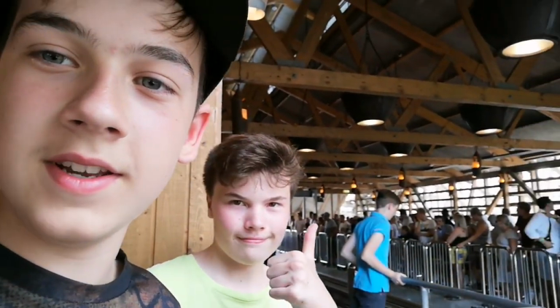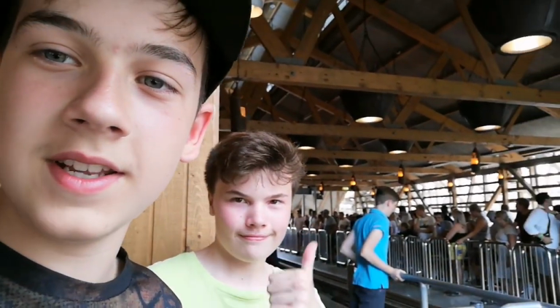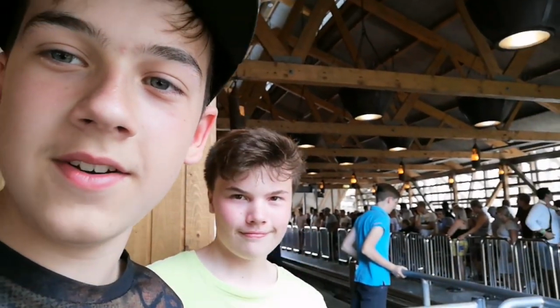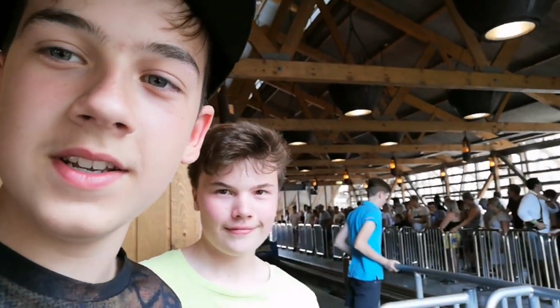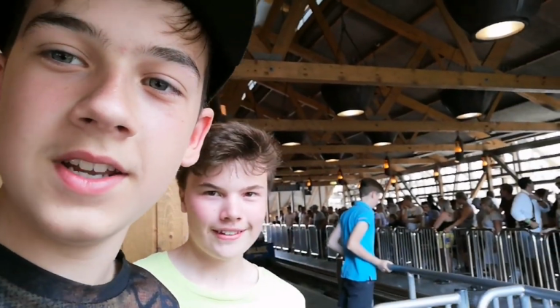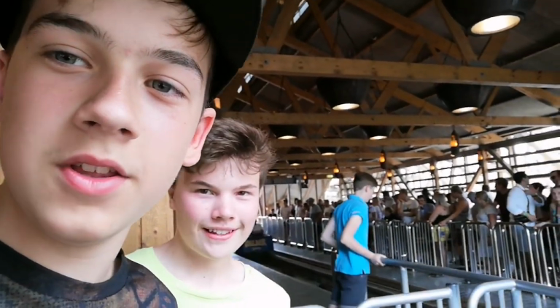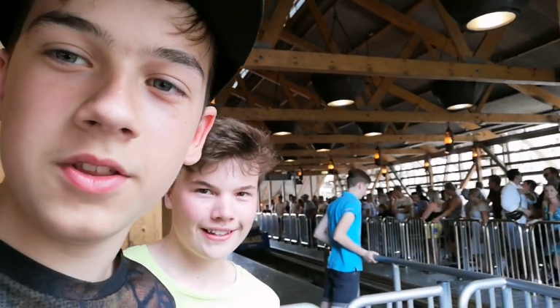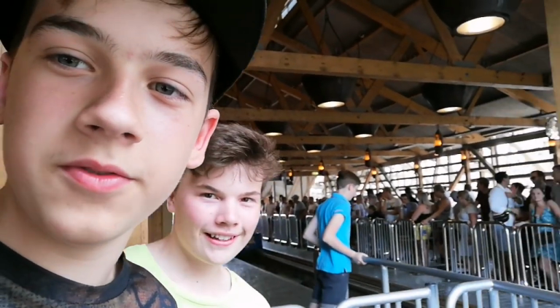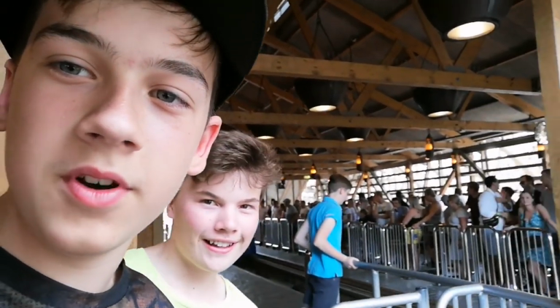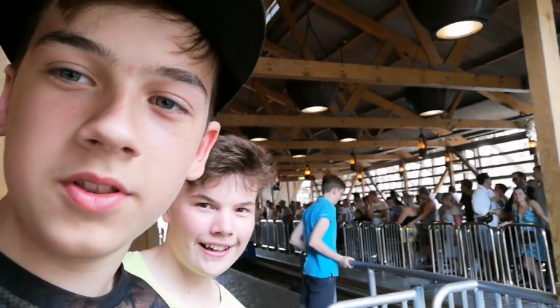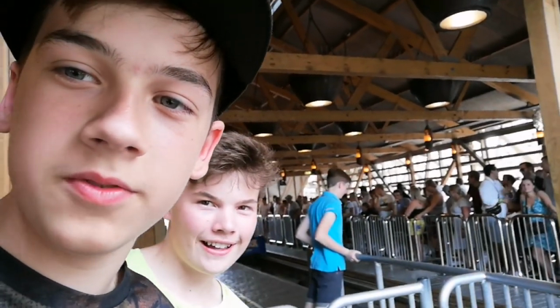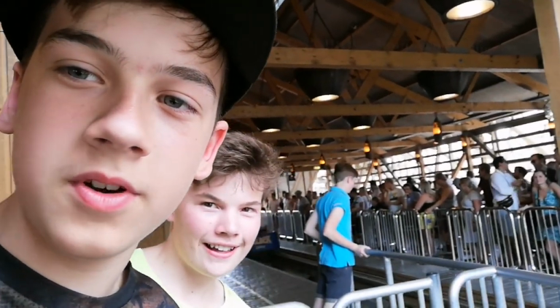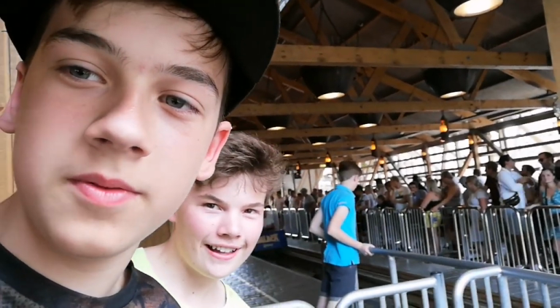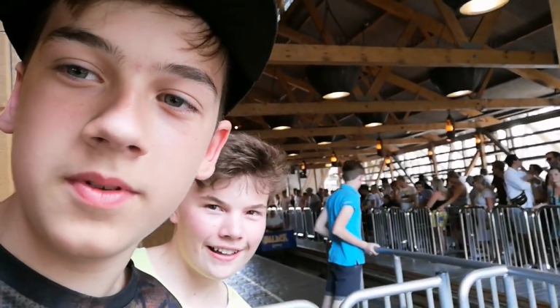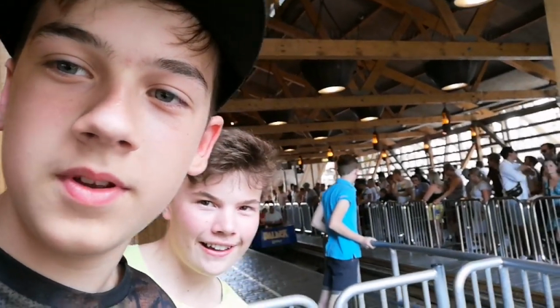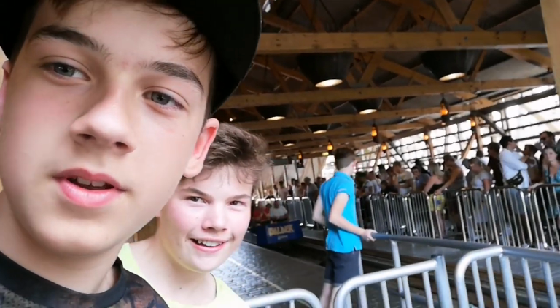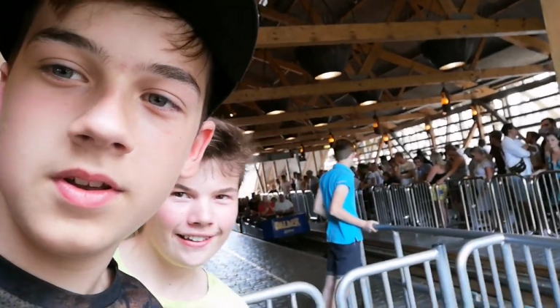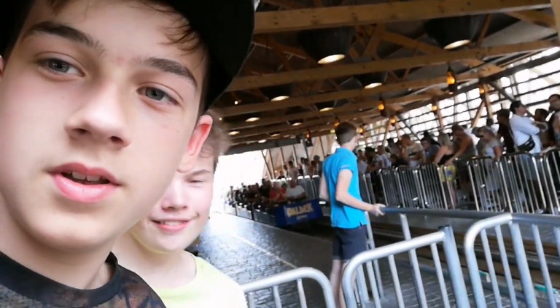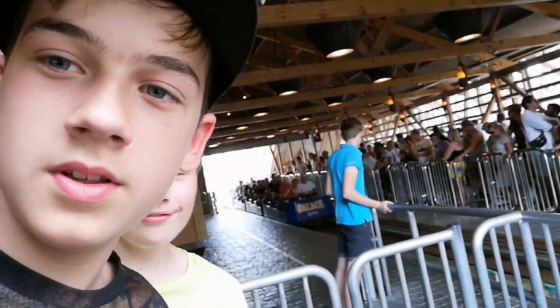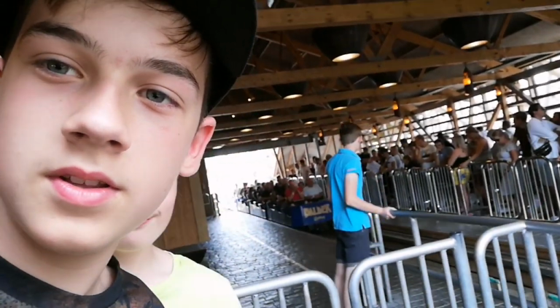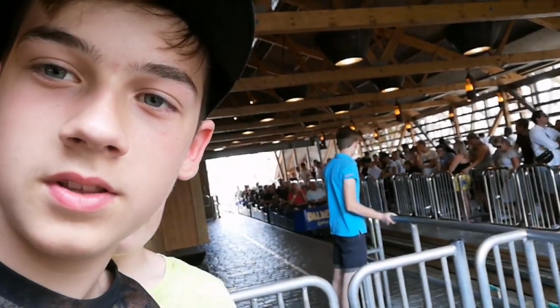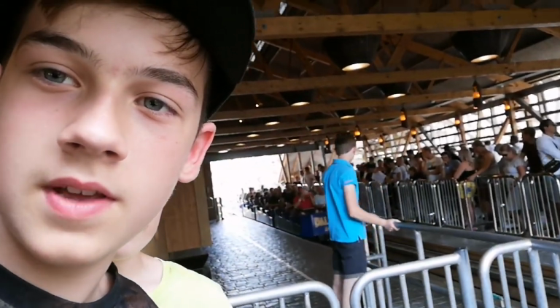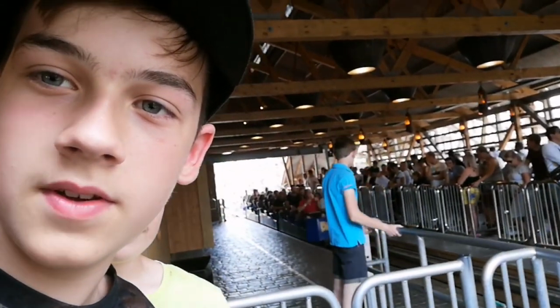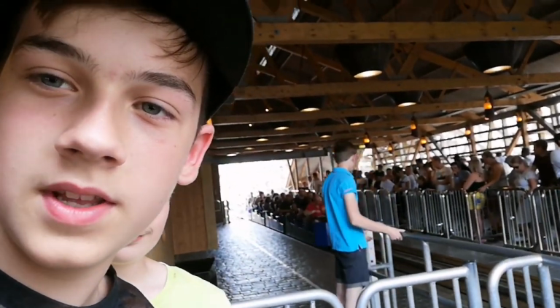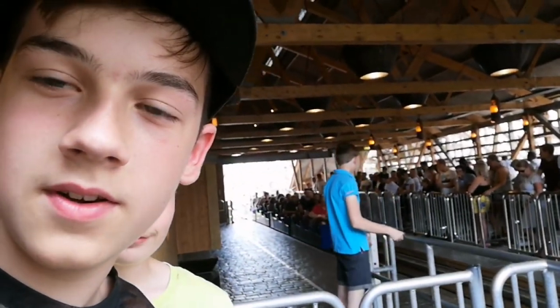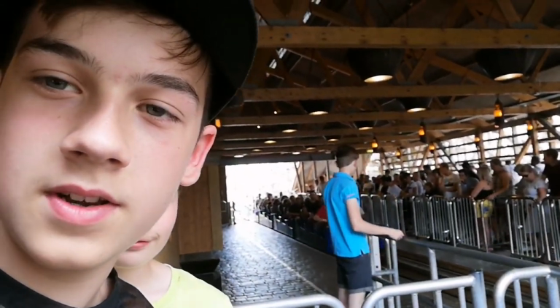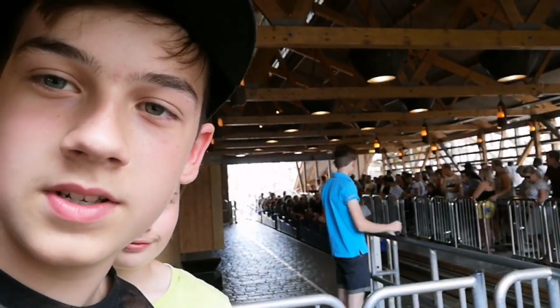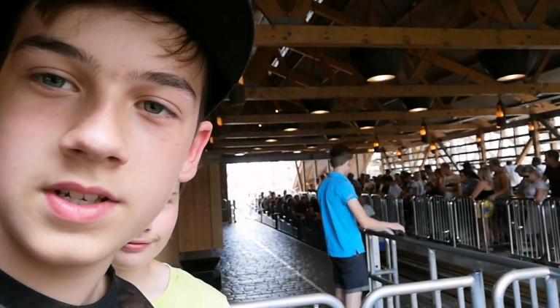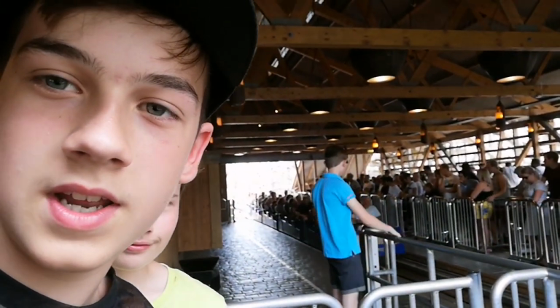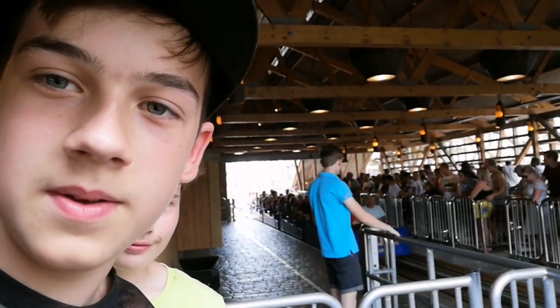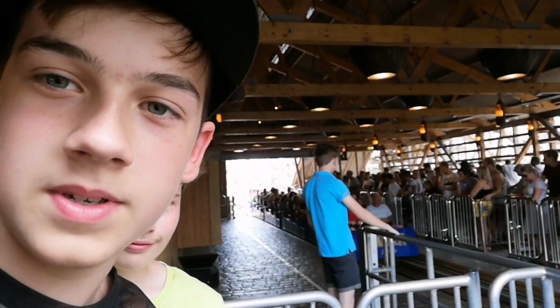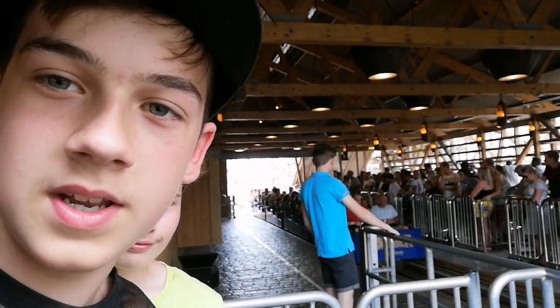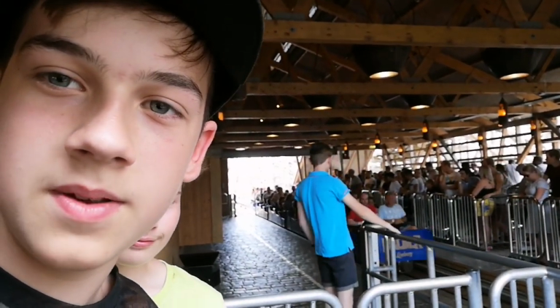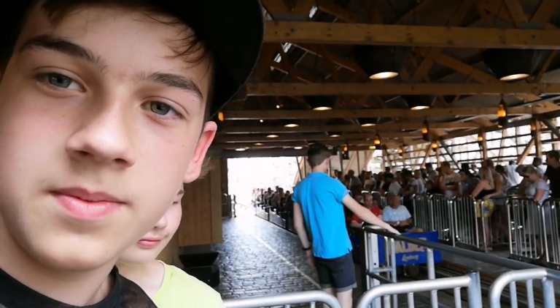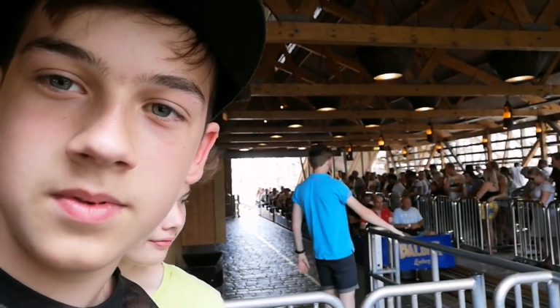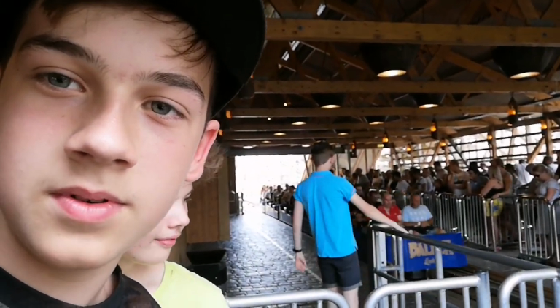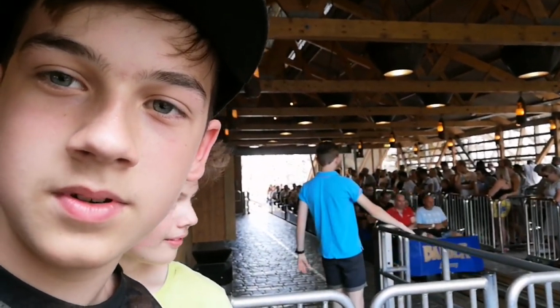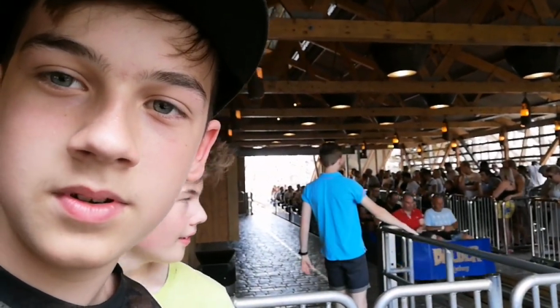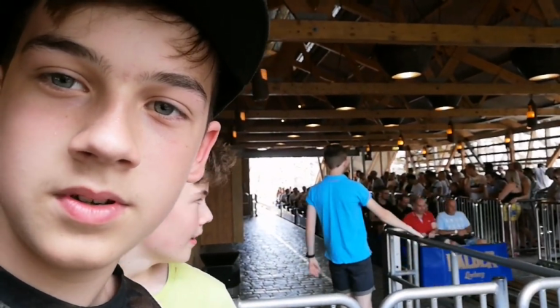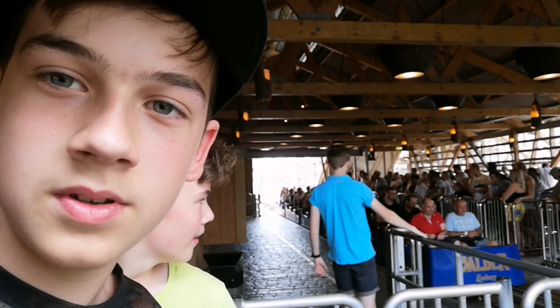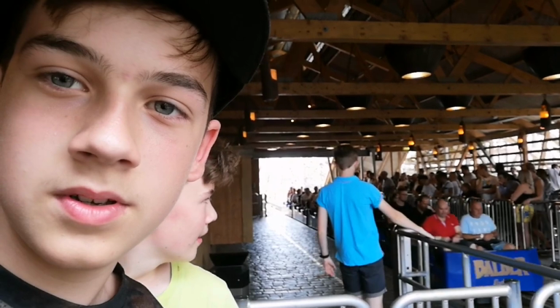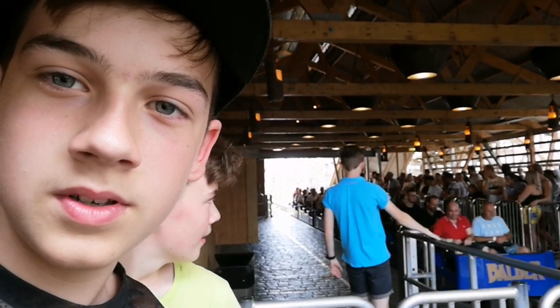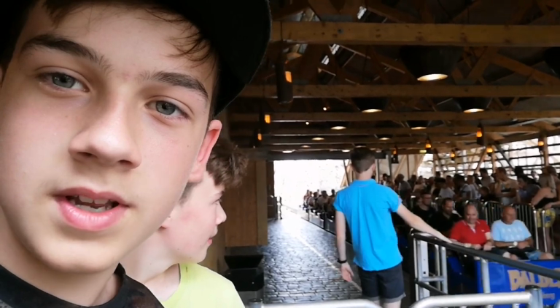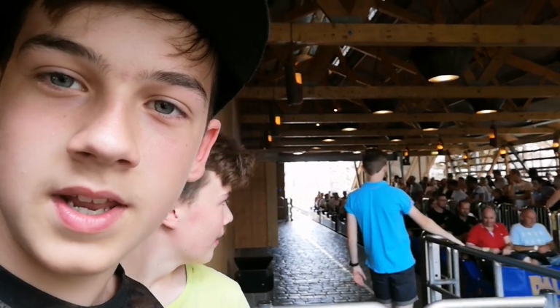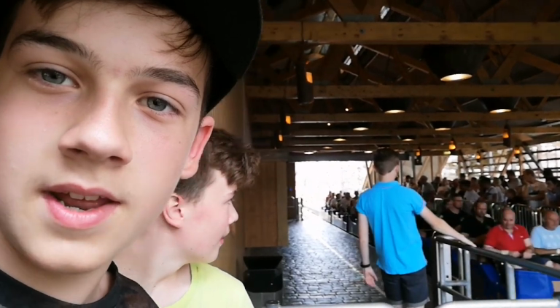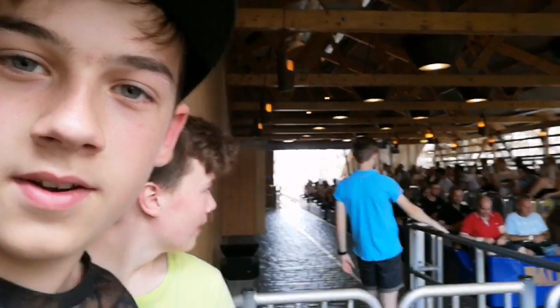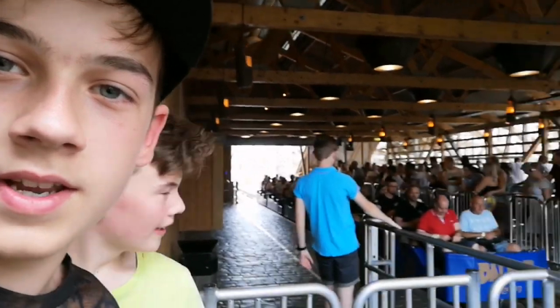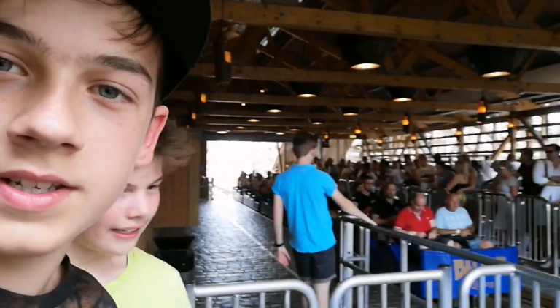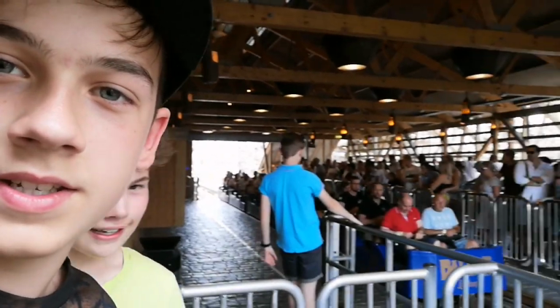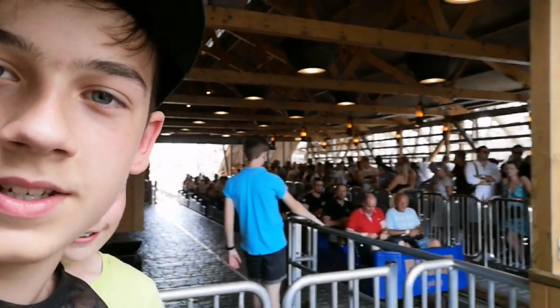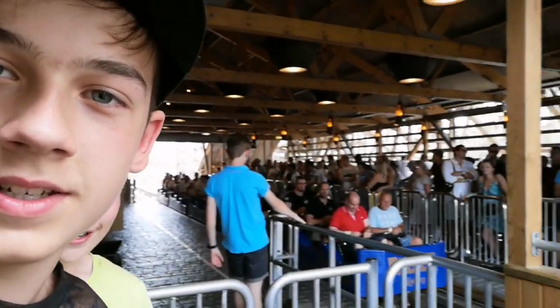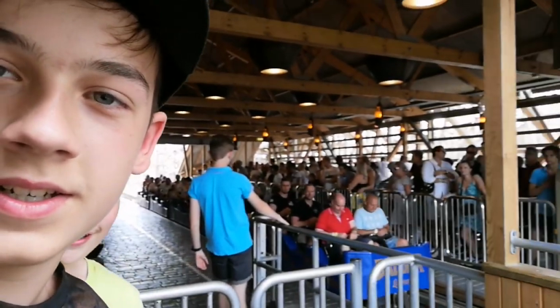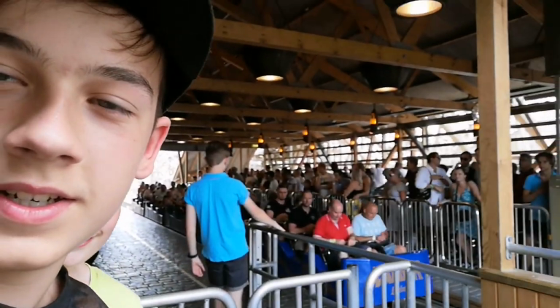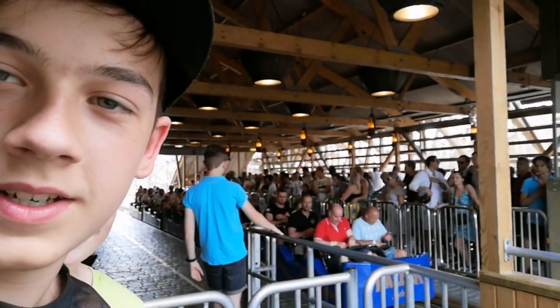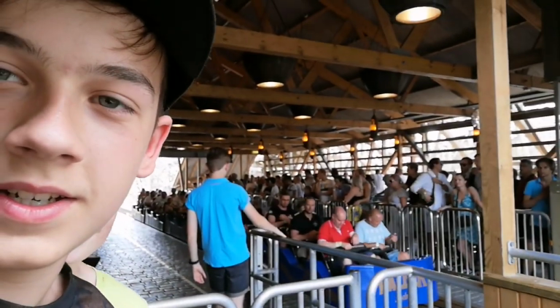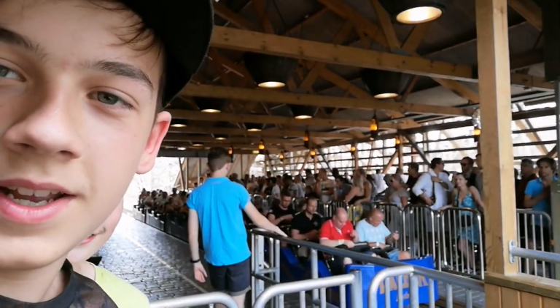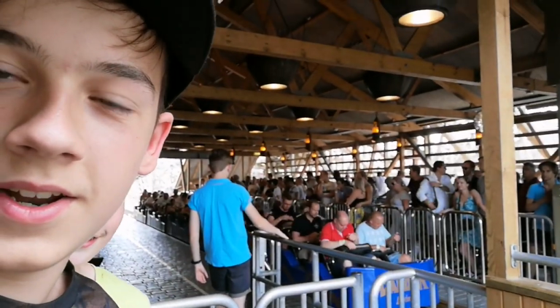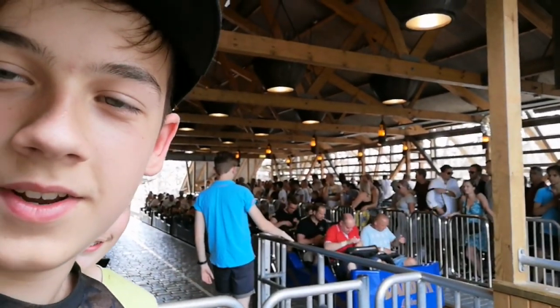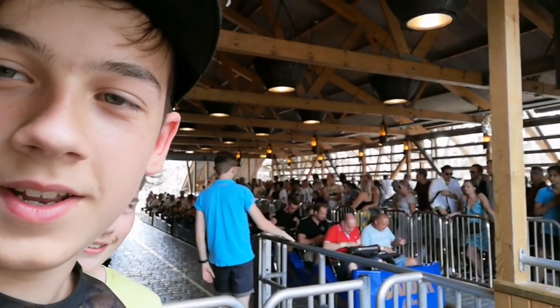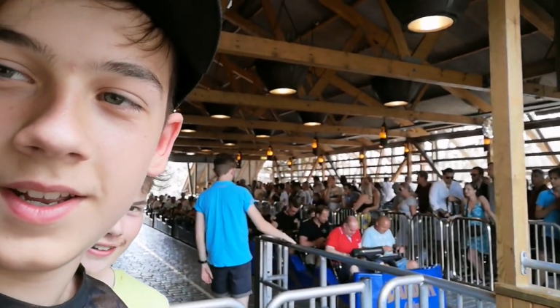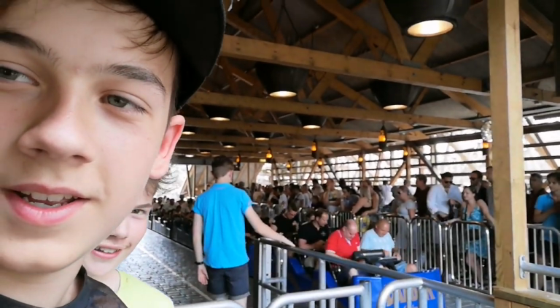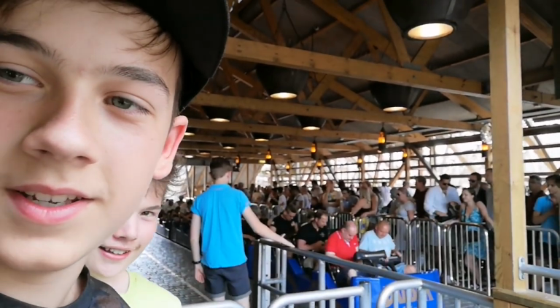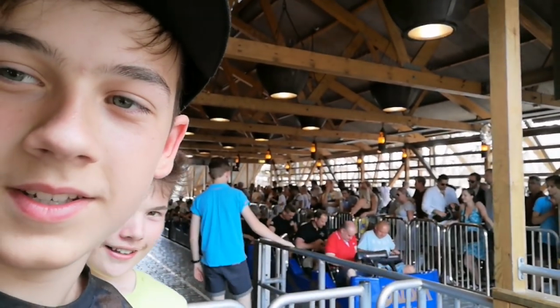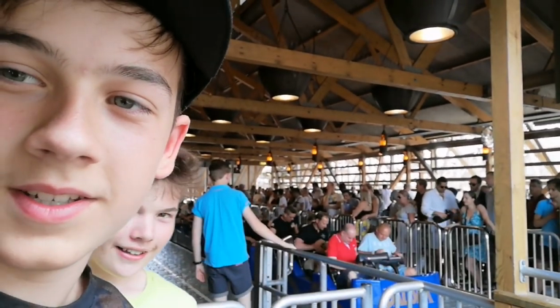There he is — there he is at the front! David, there he is — is that him? Yeah, there he is. There he is. Okay, let's go.